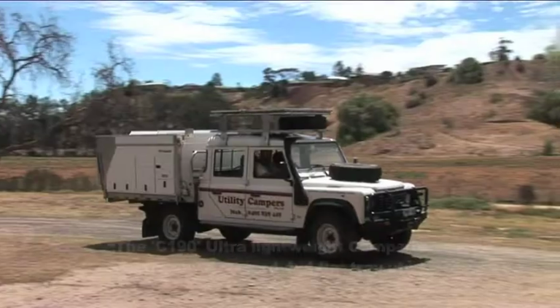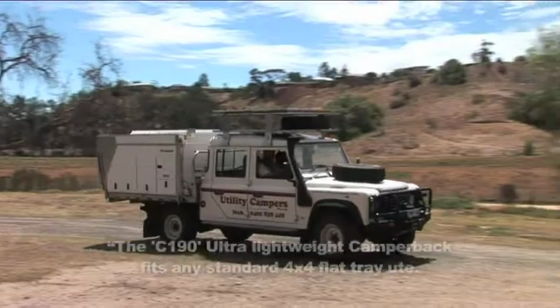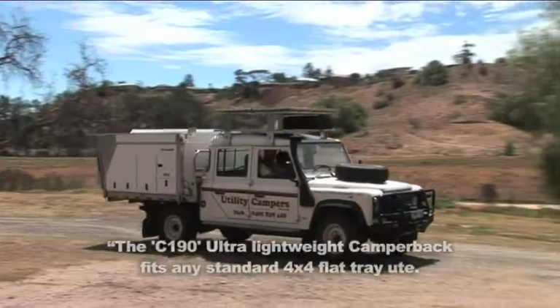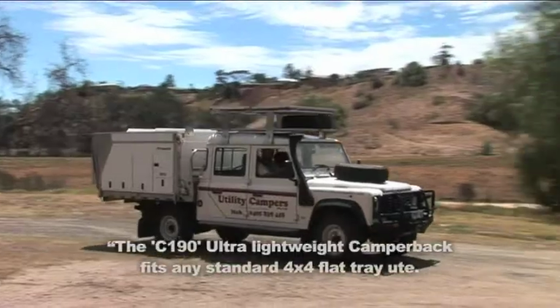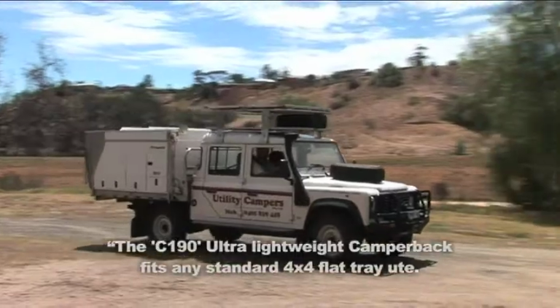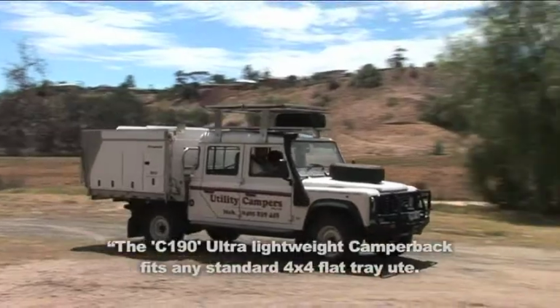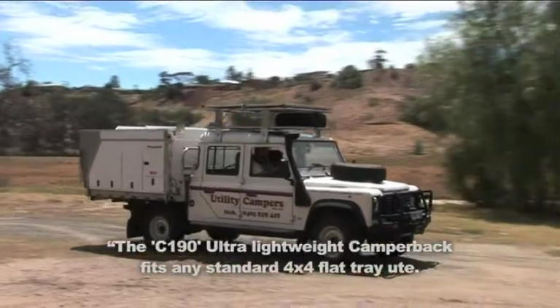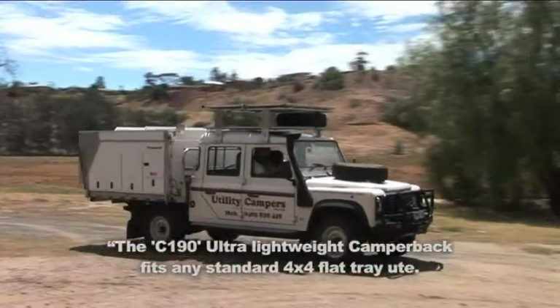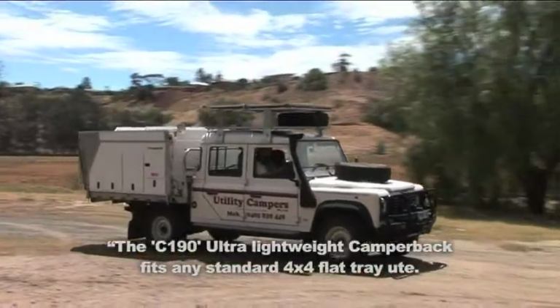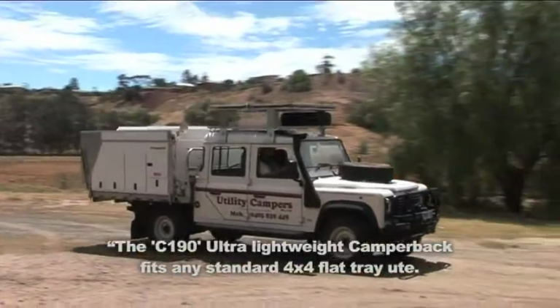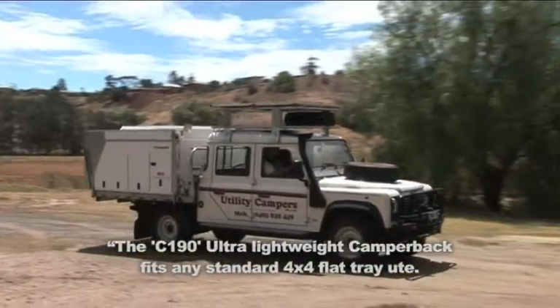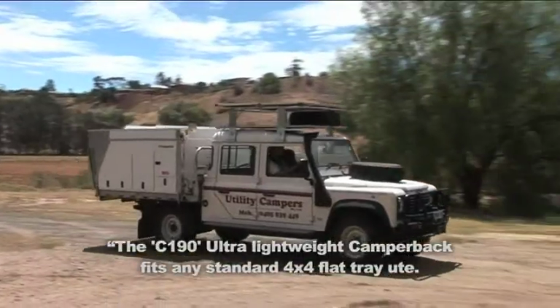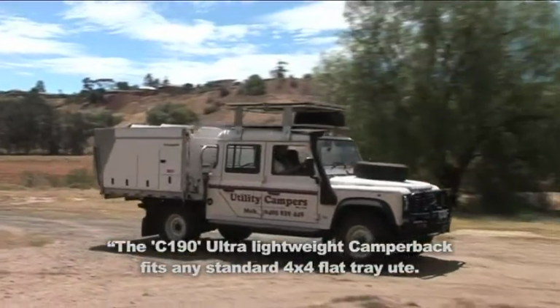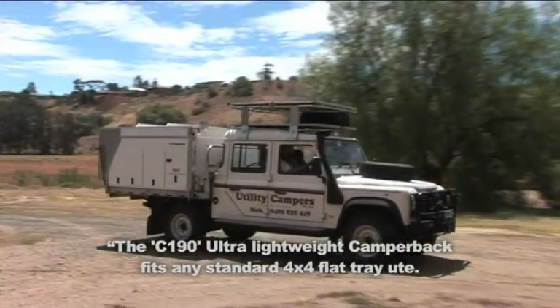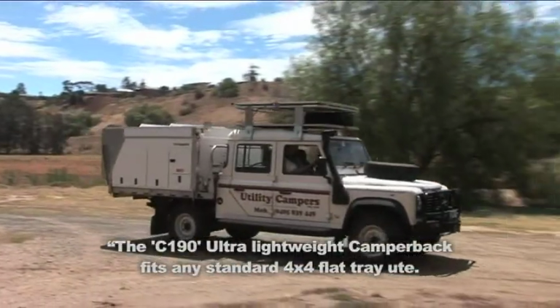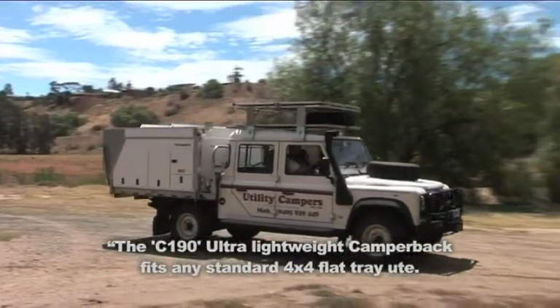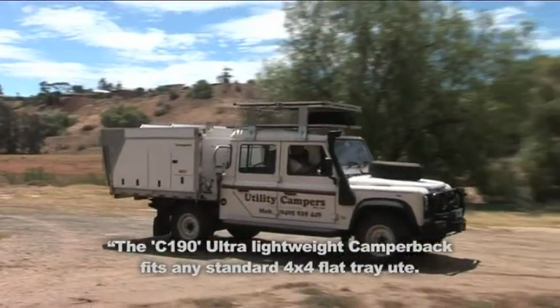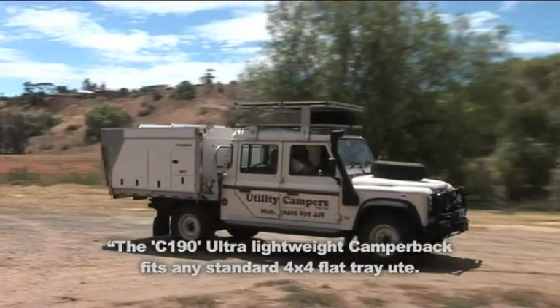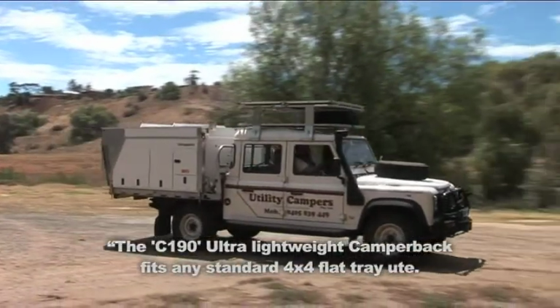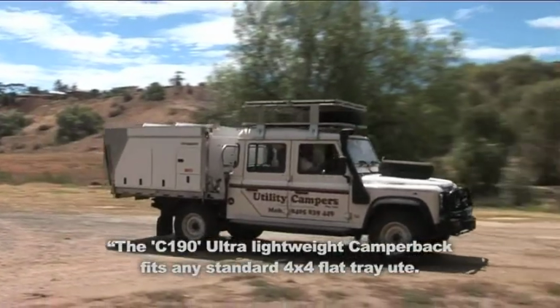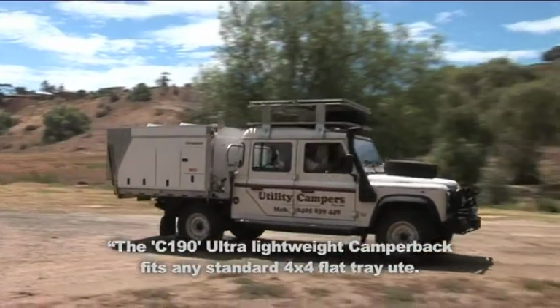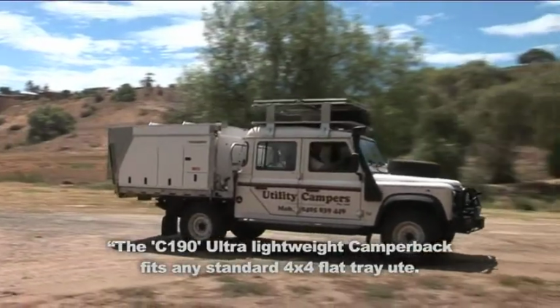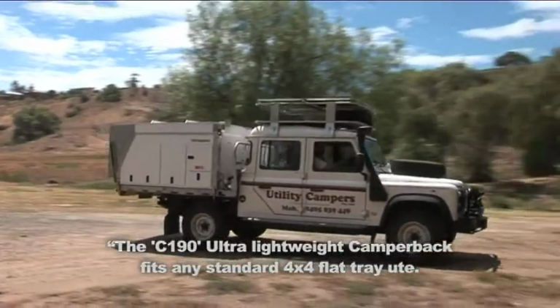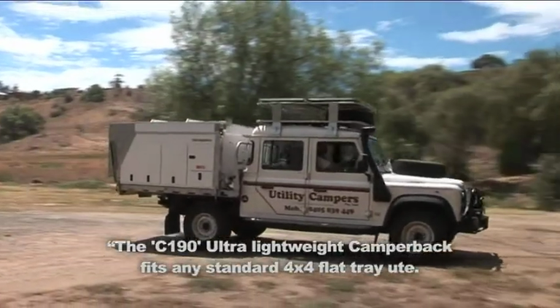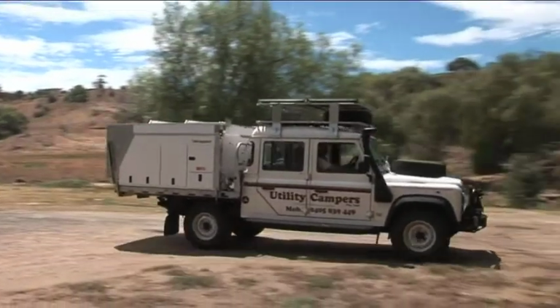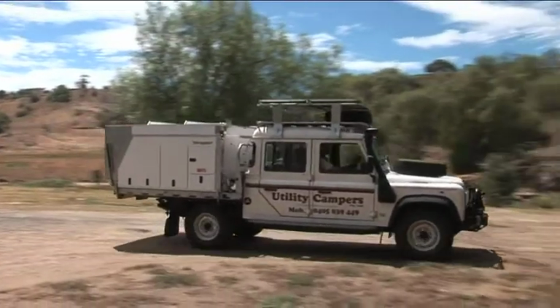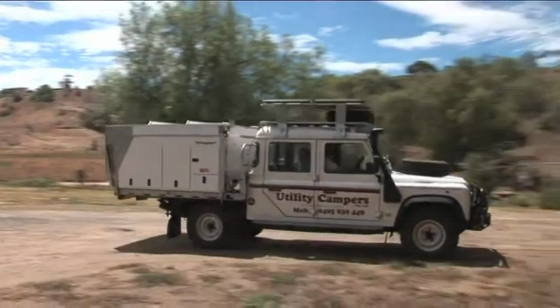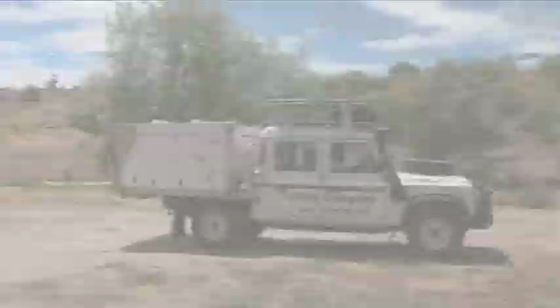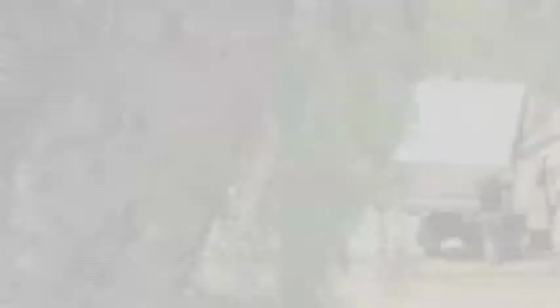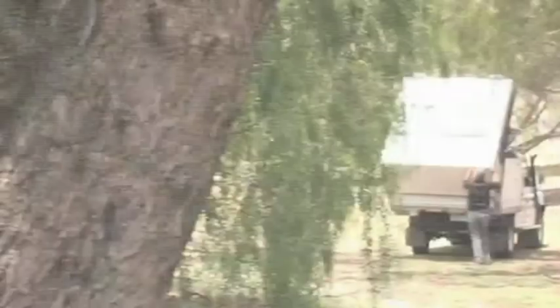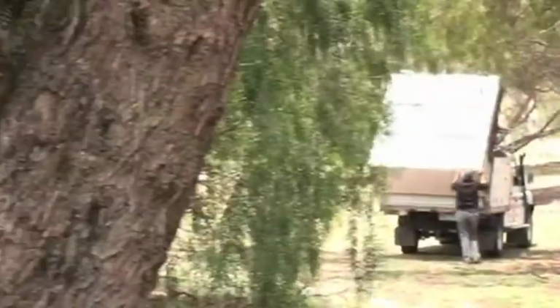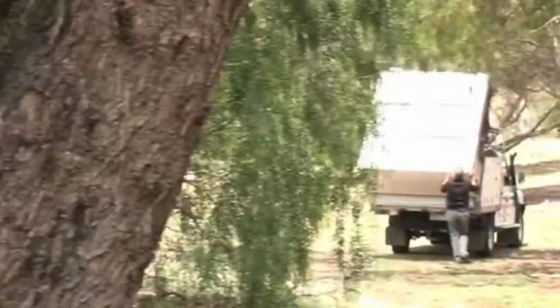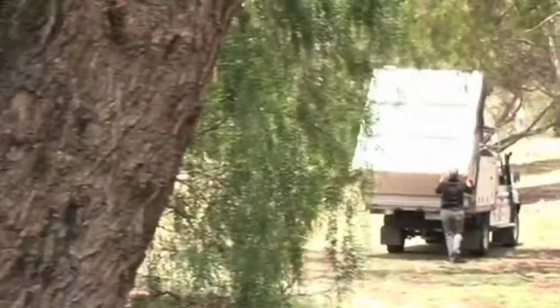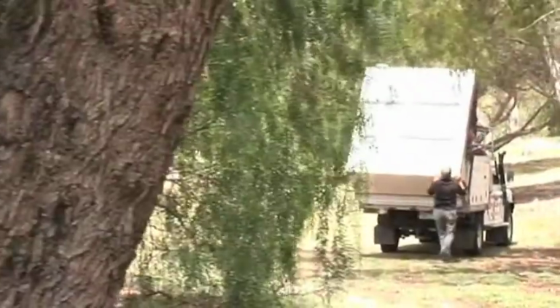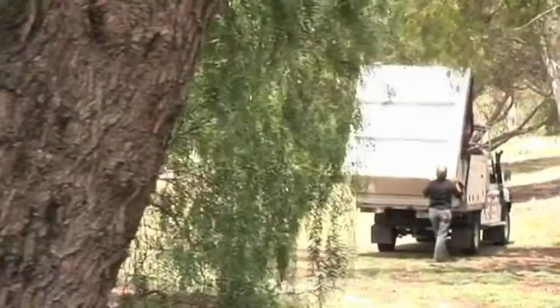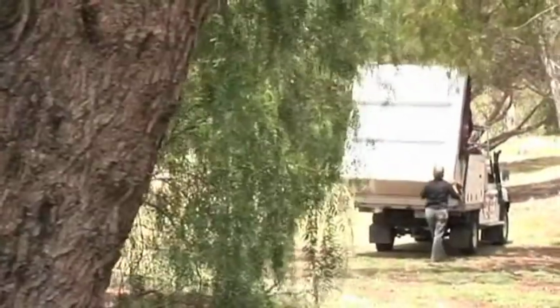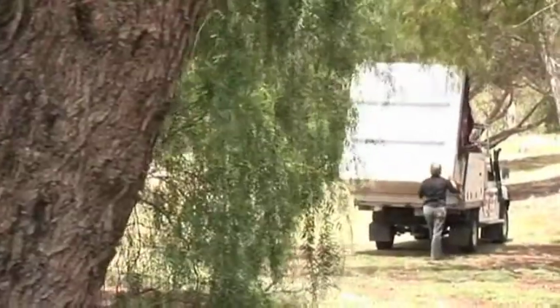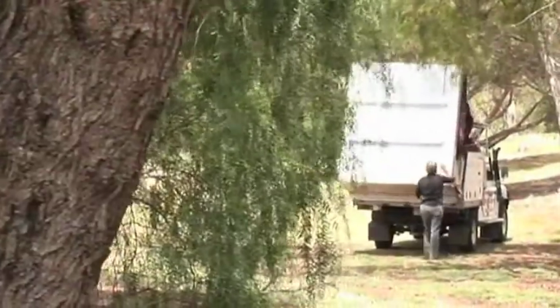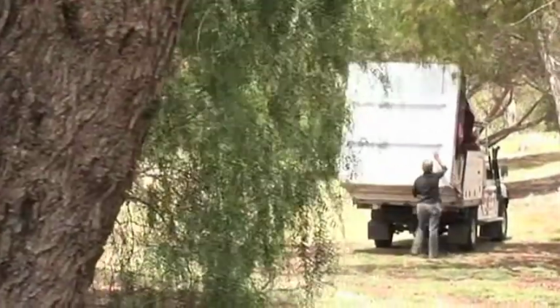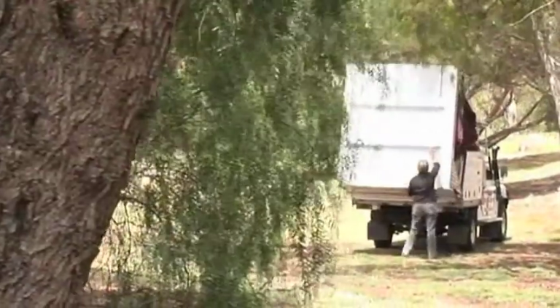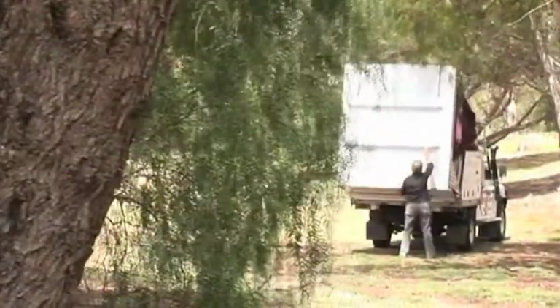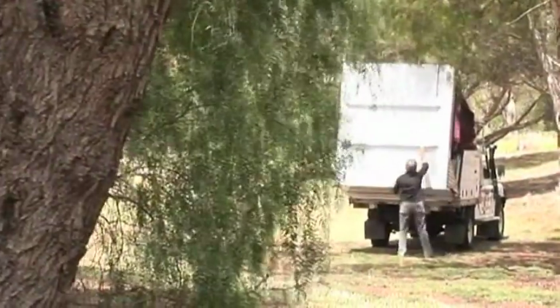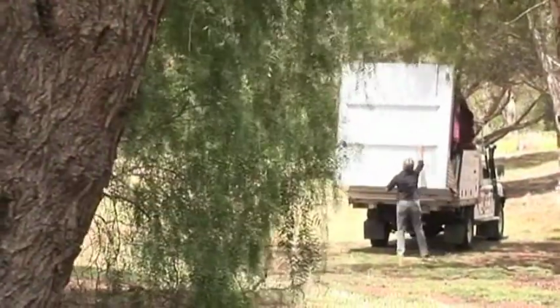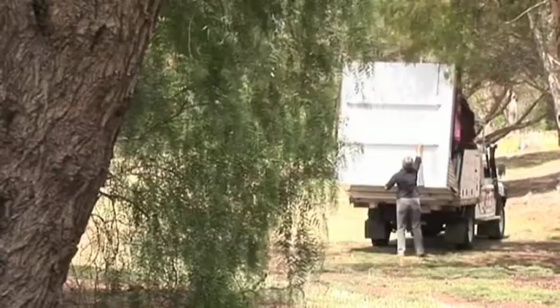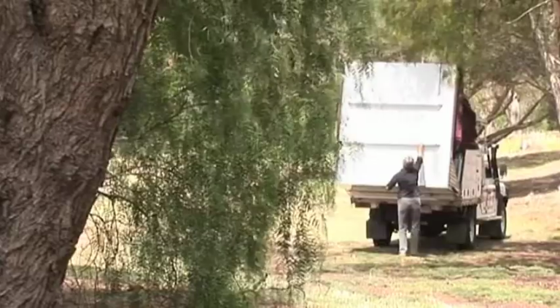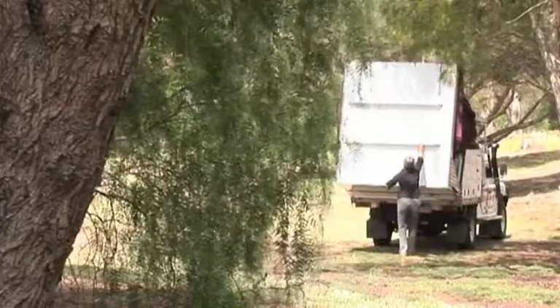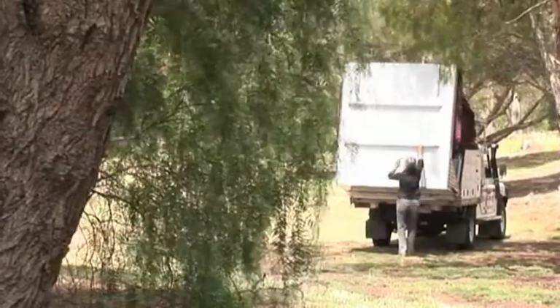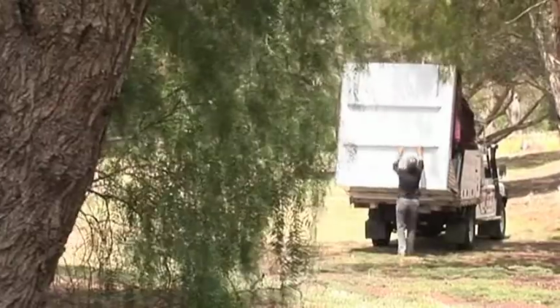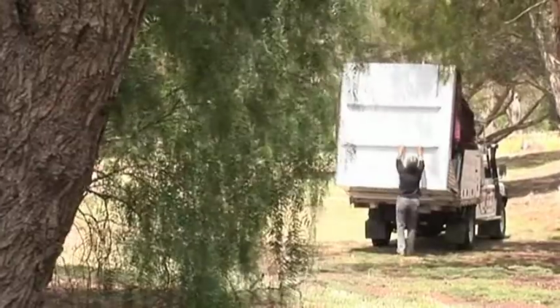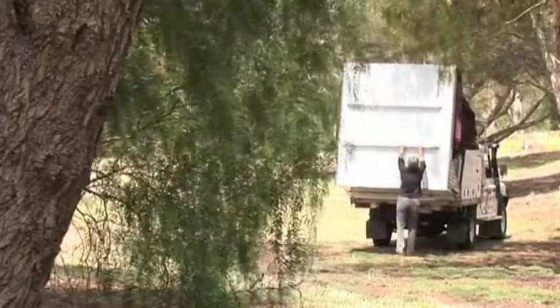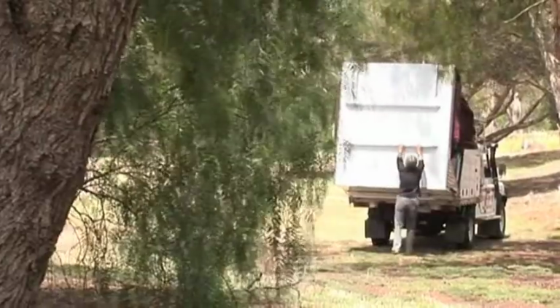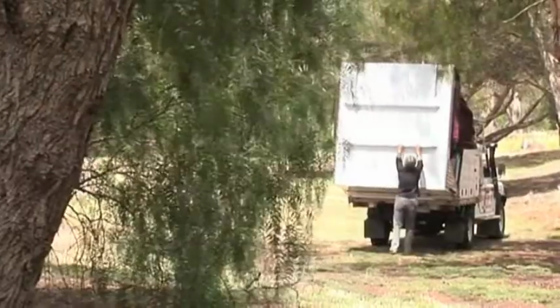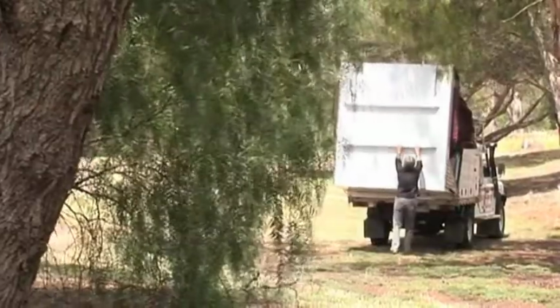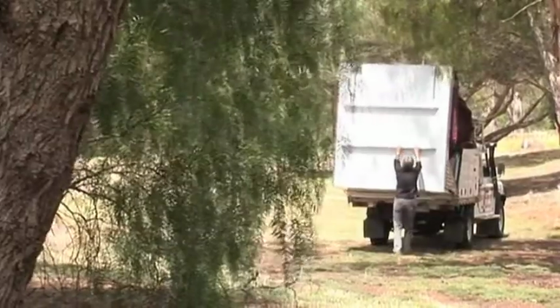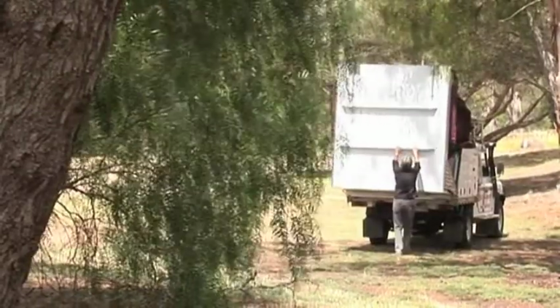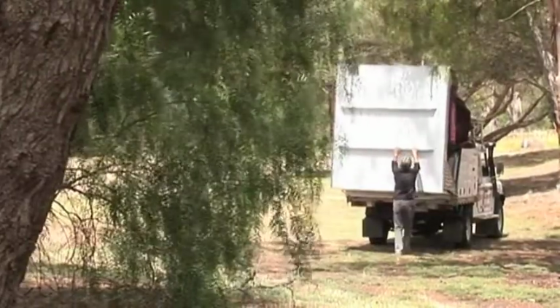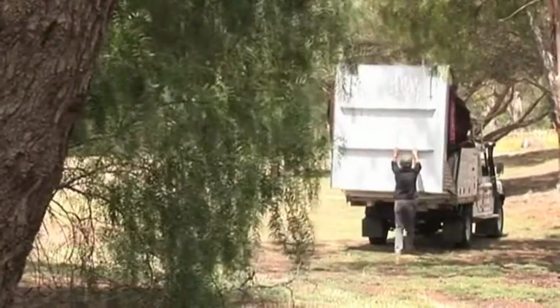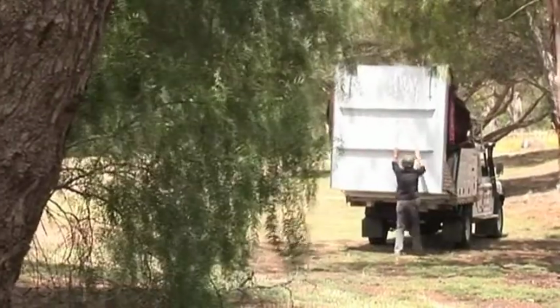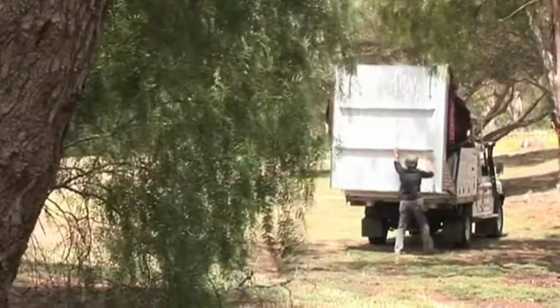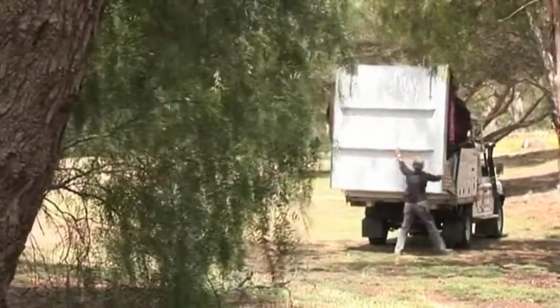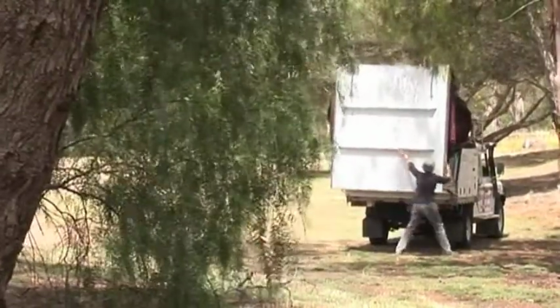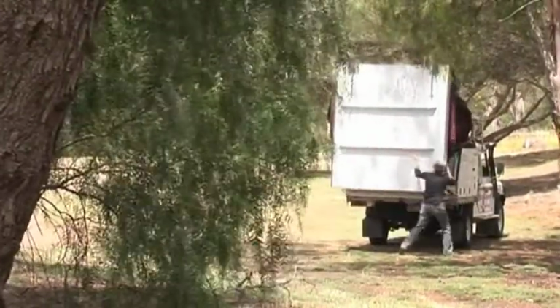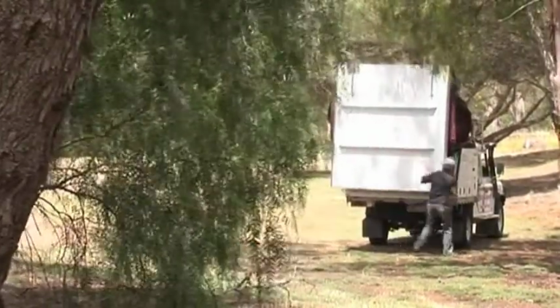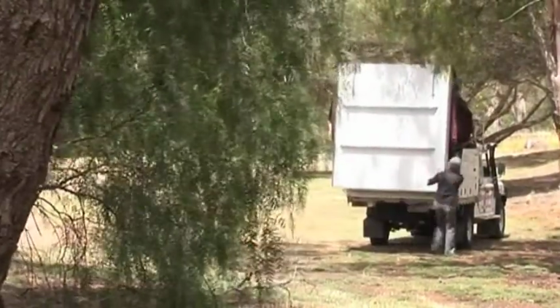Our camper back is suitable for flat tray utes. As you can see, it is so easy to open and close — anyone can do it.